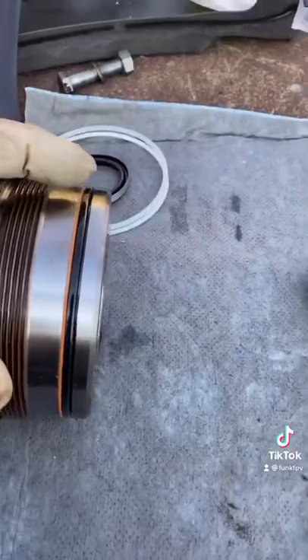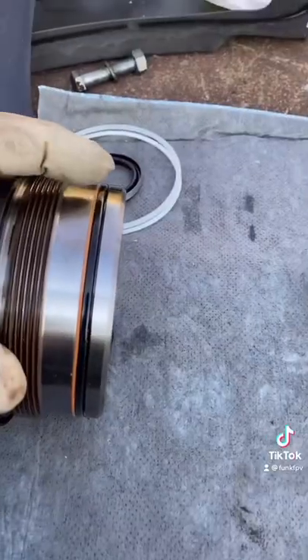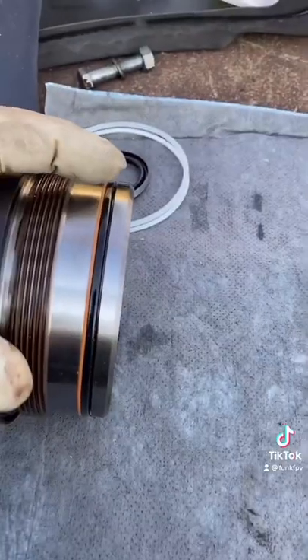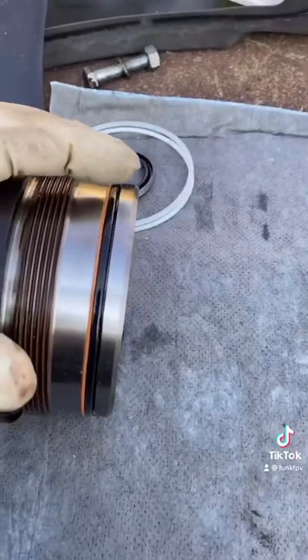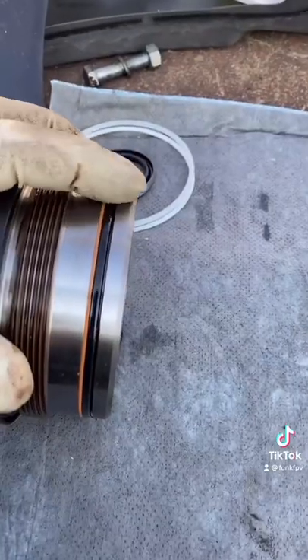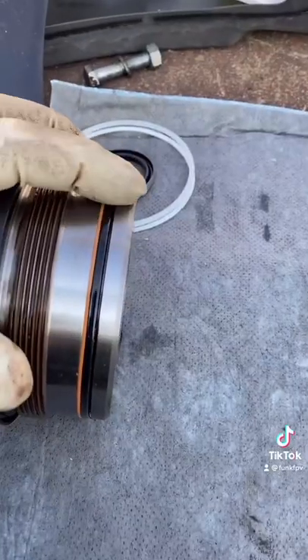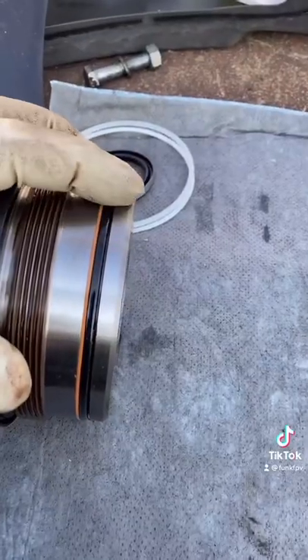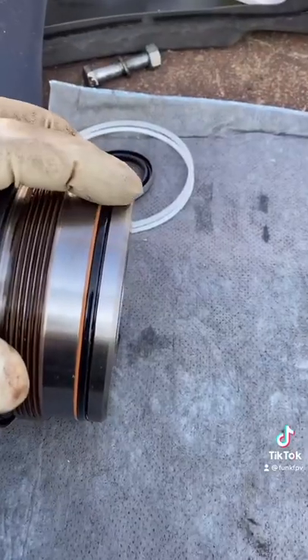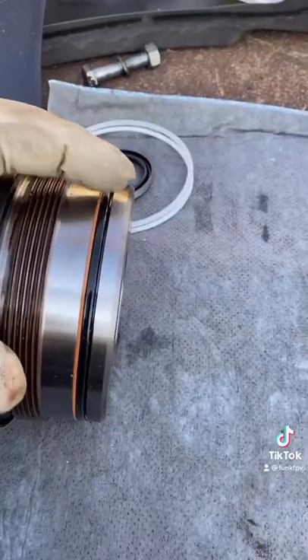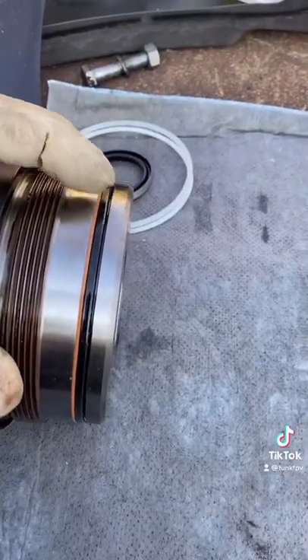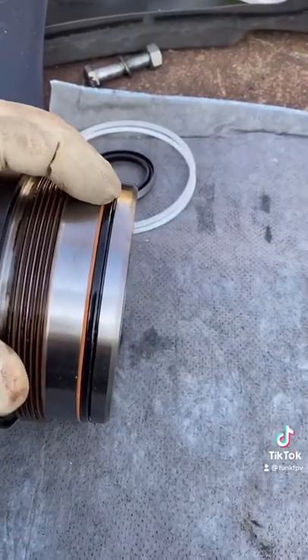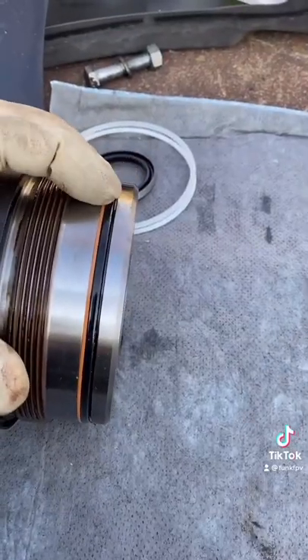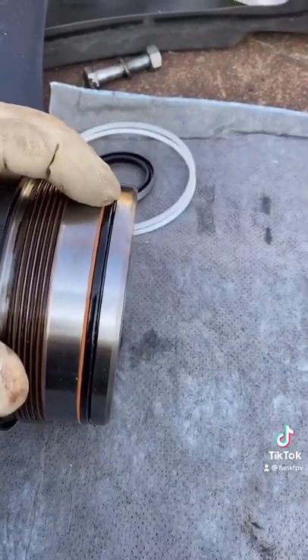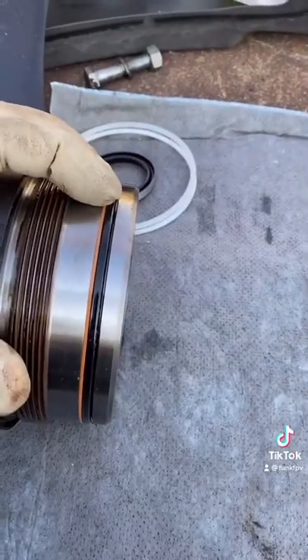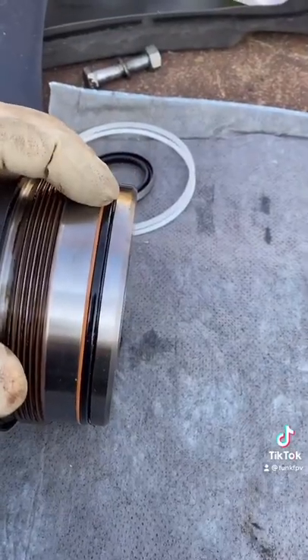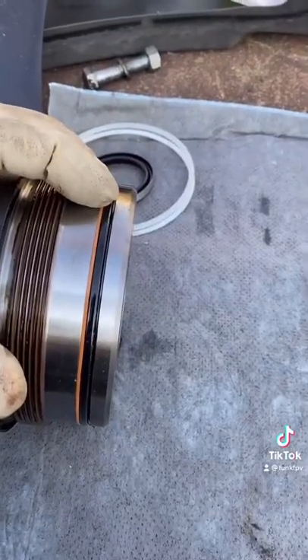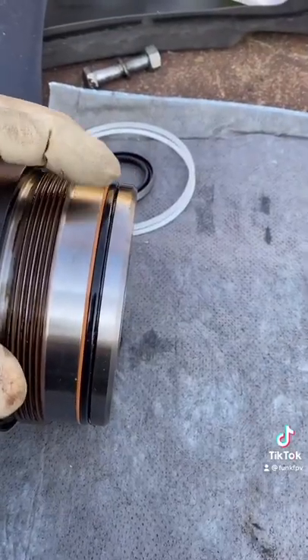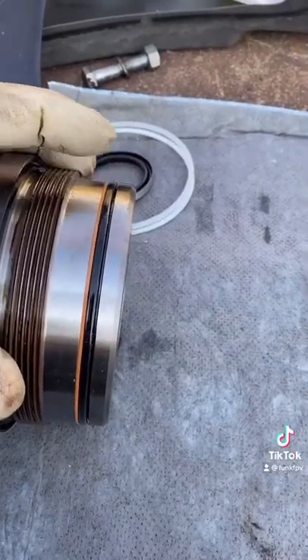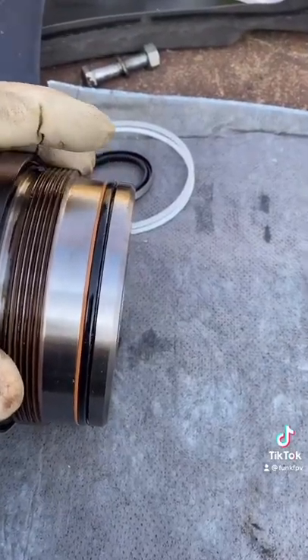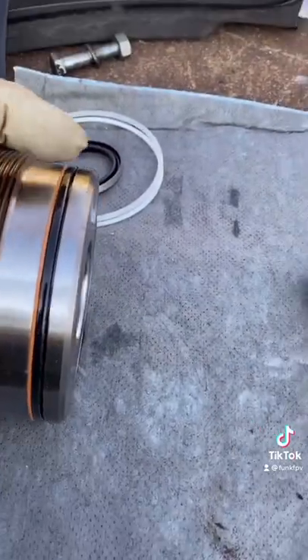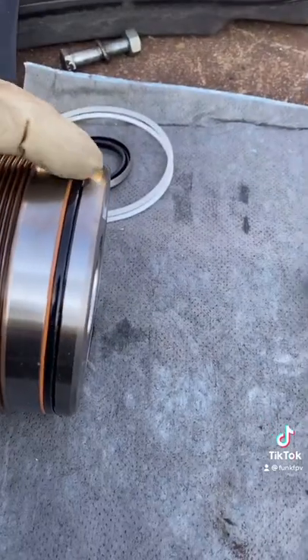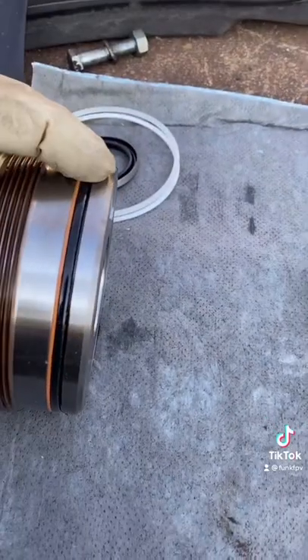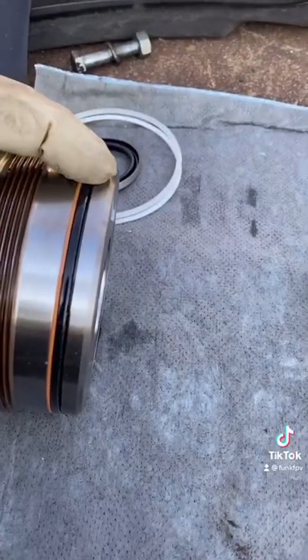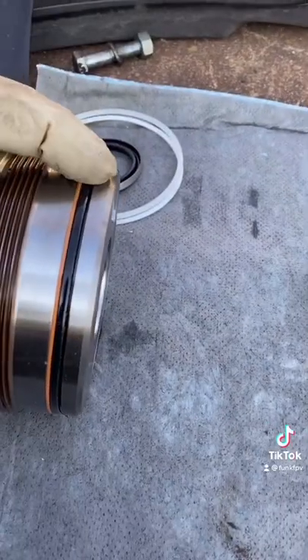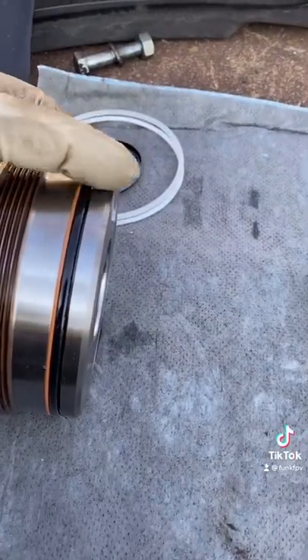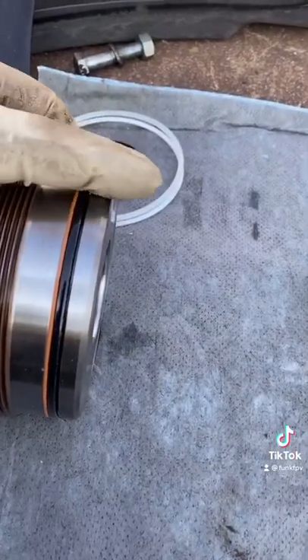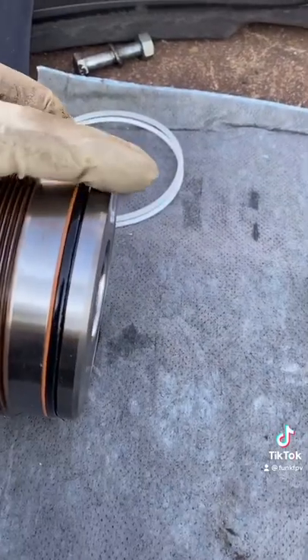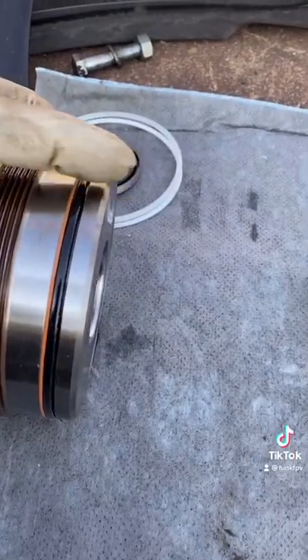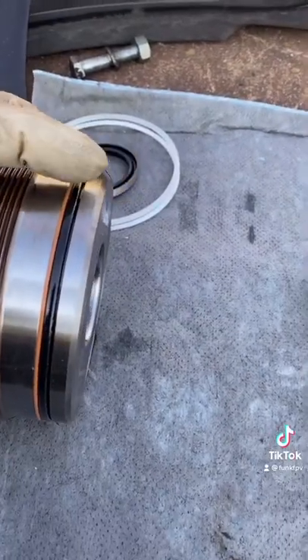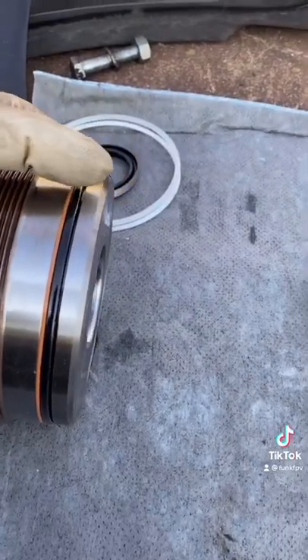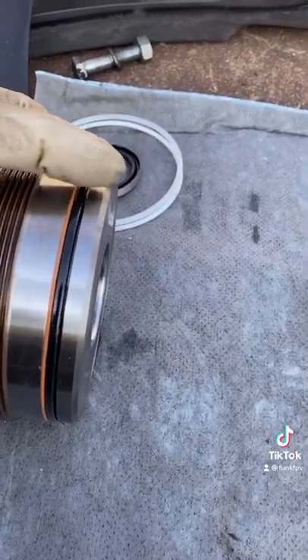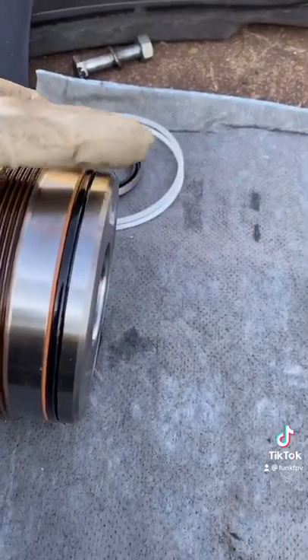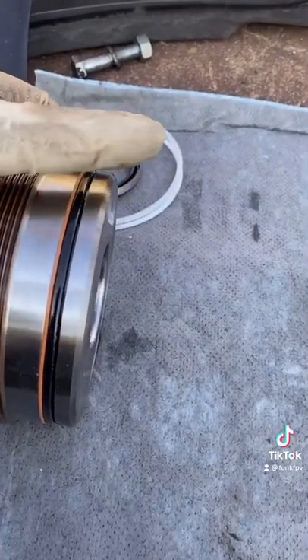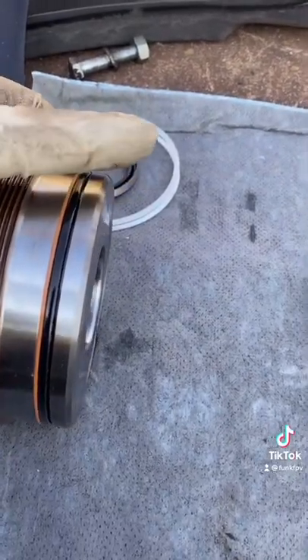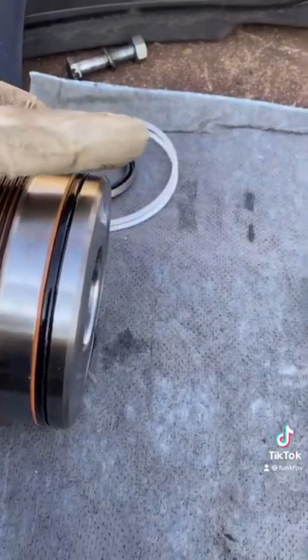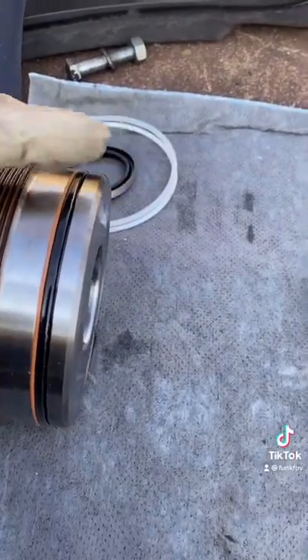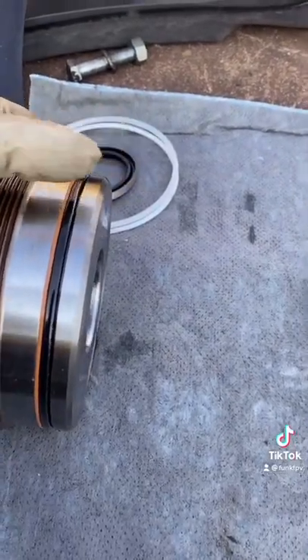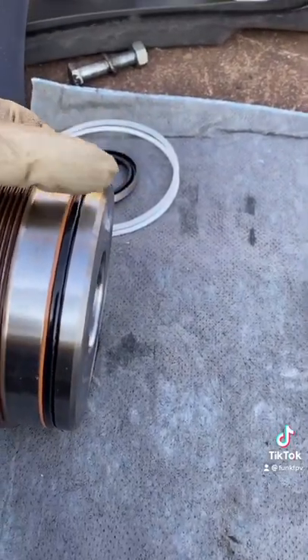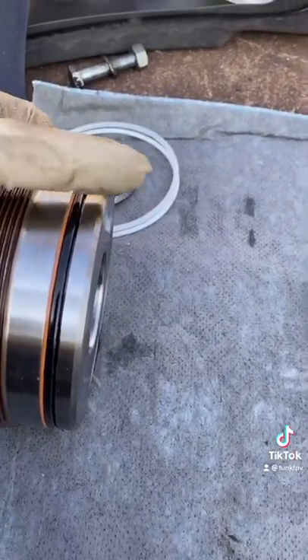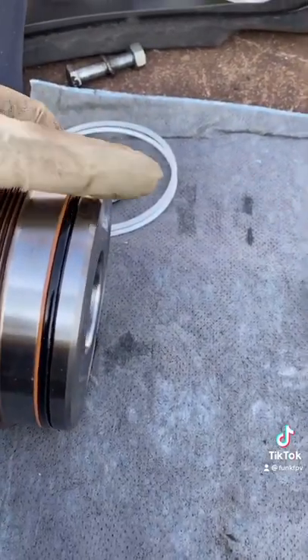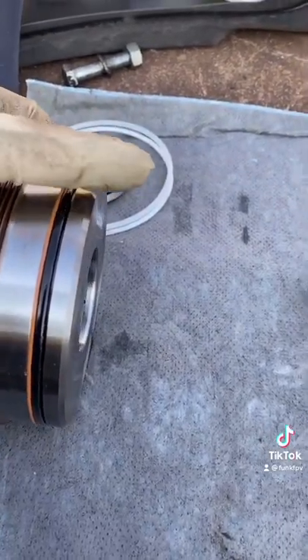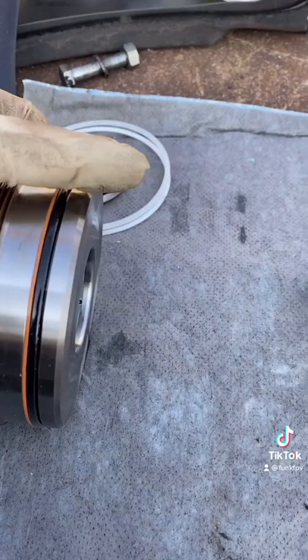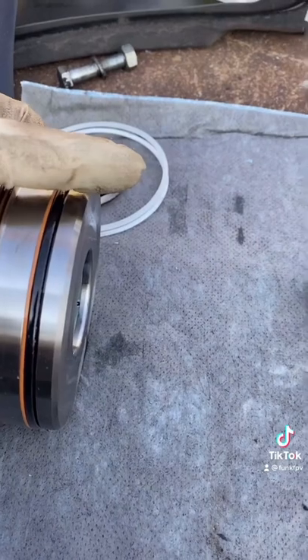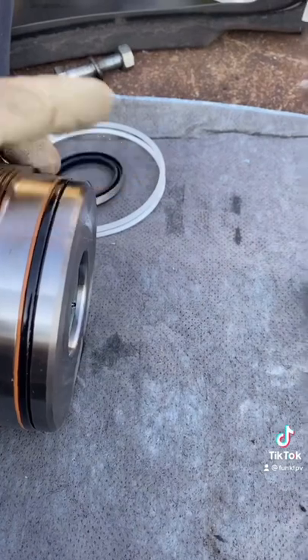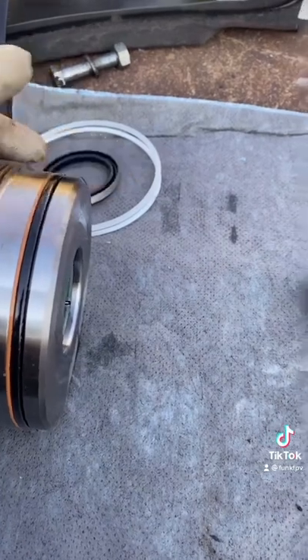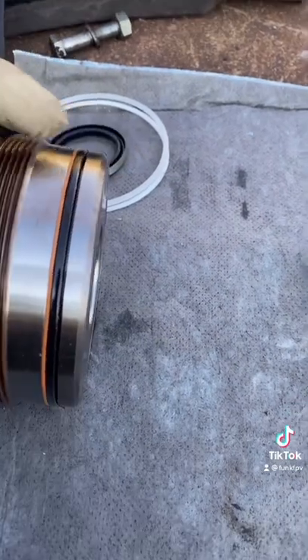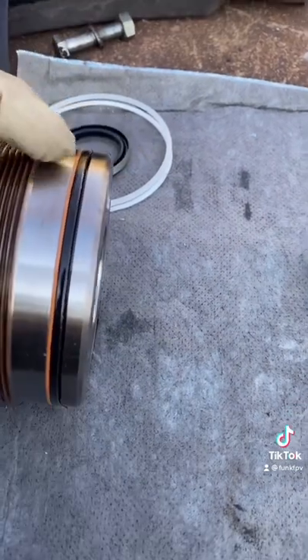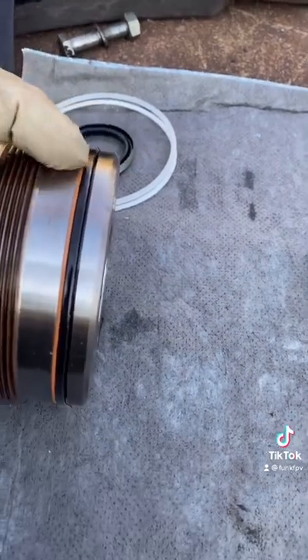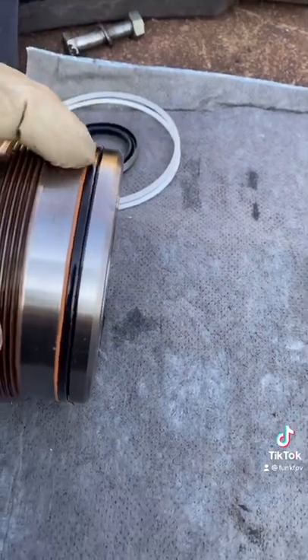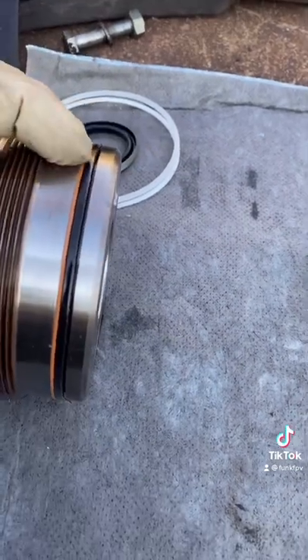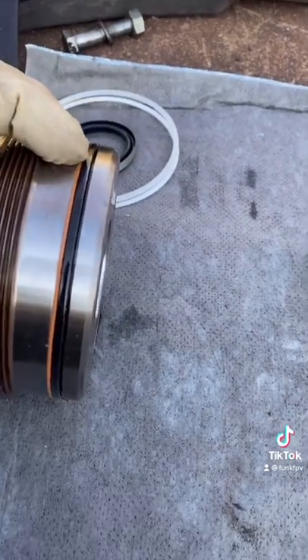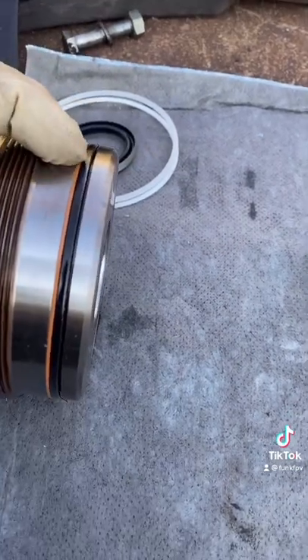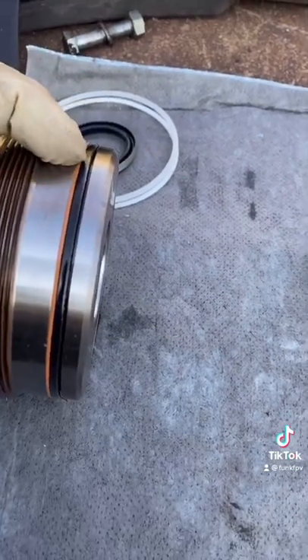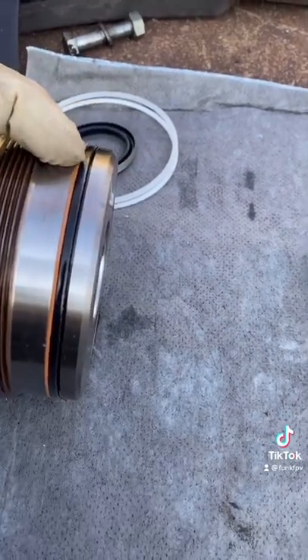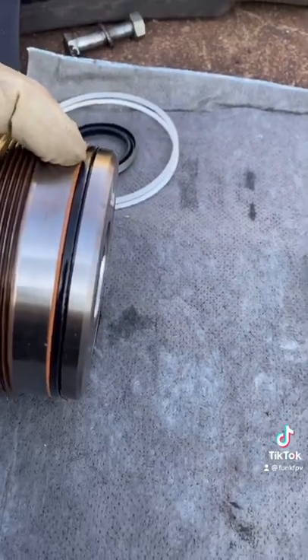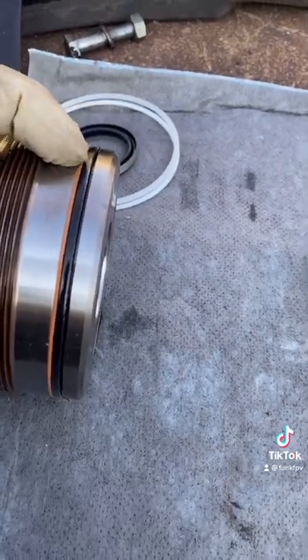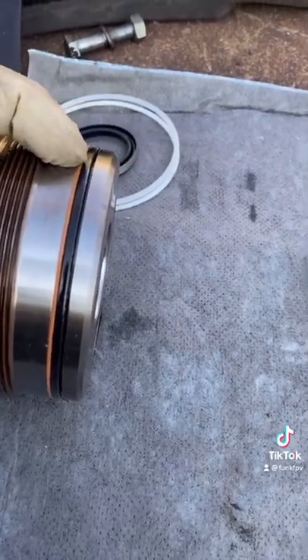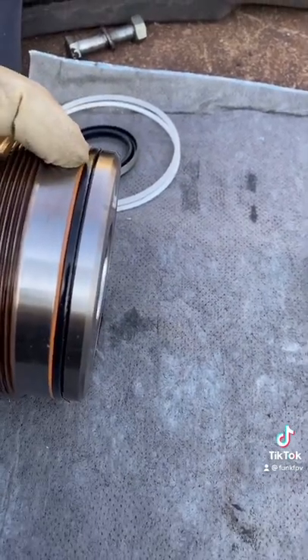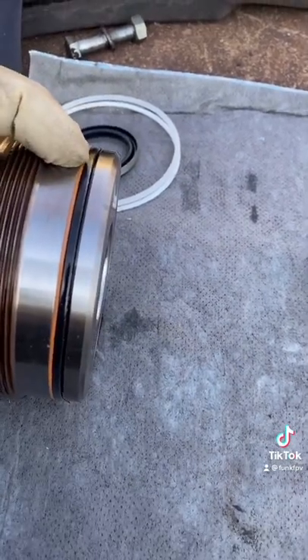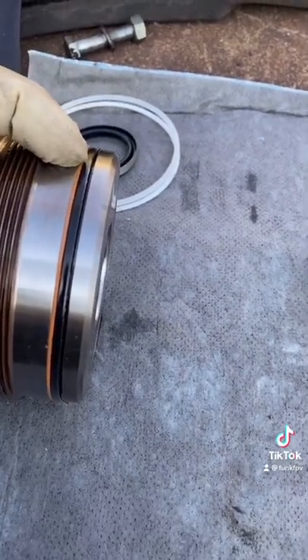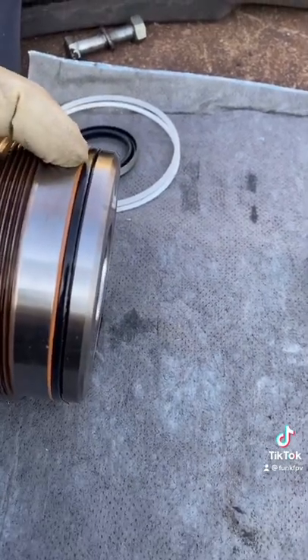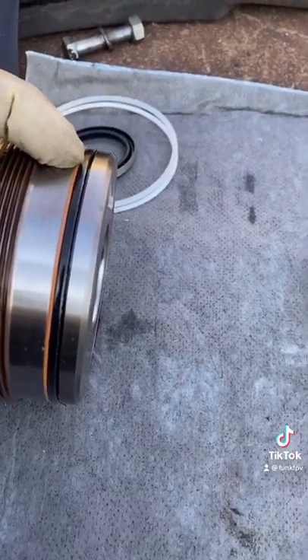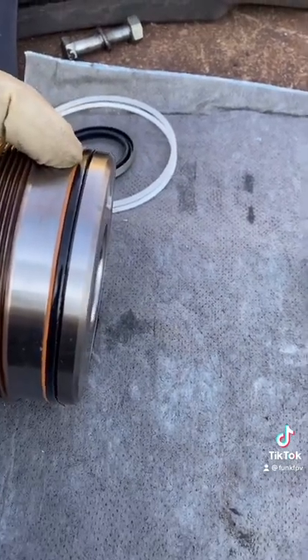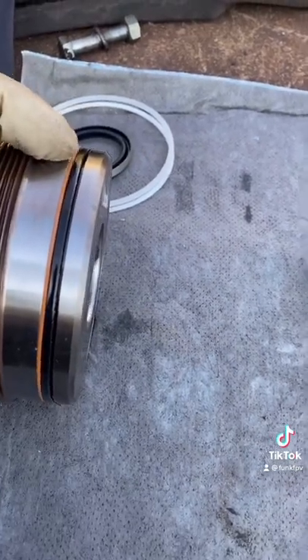This right here is an O-ring with a backing ring. The O-ring always goes towards the pressure. The backing ring is just there to support it.